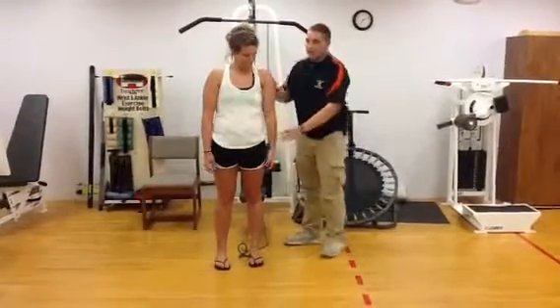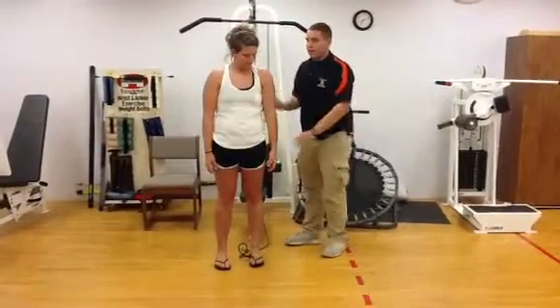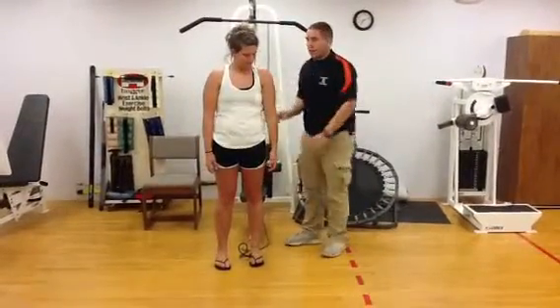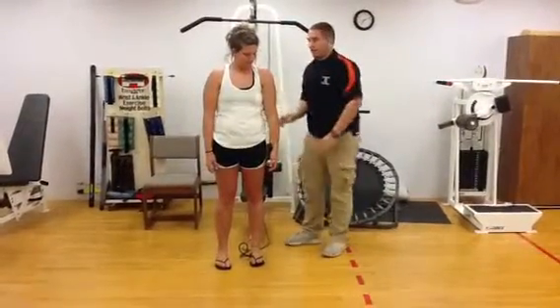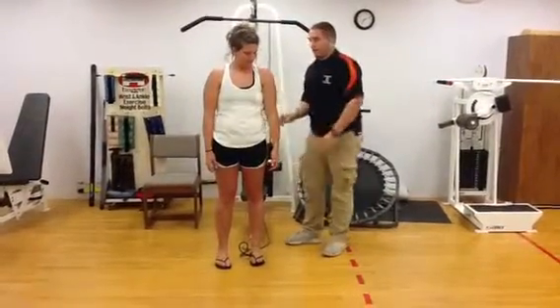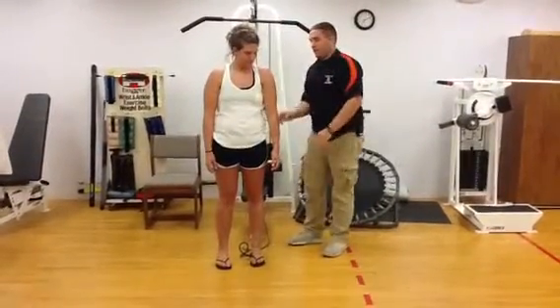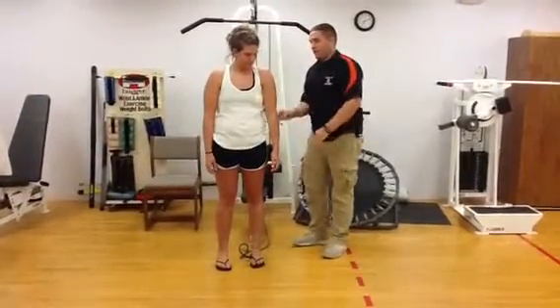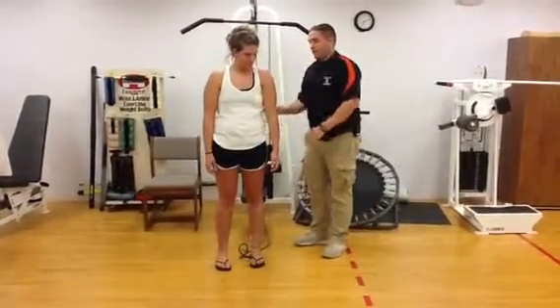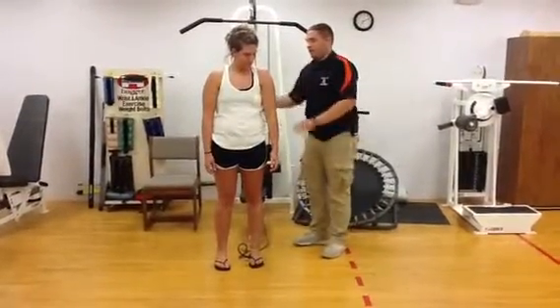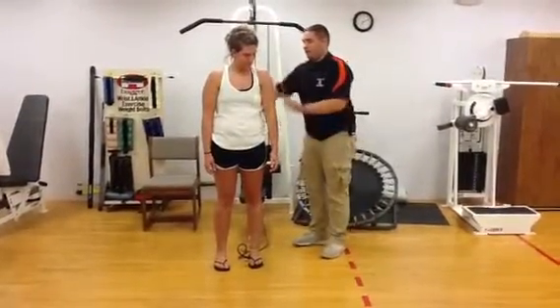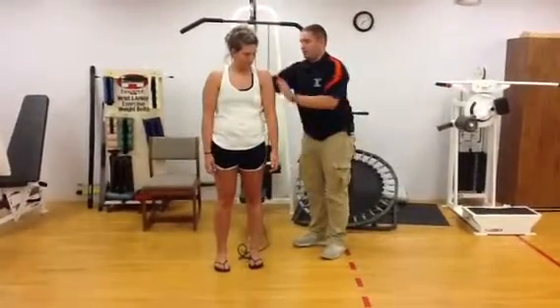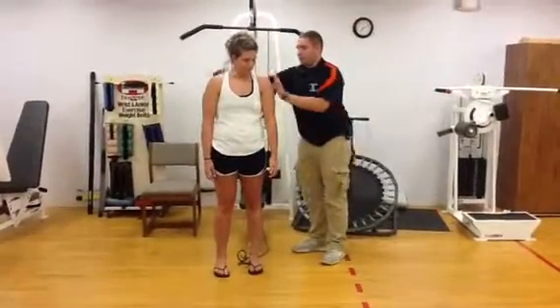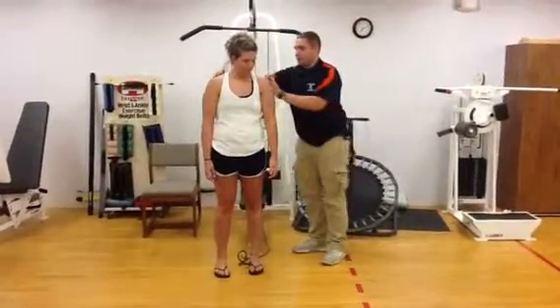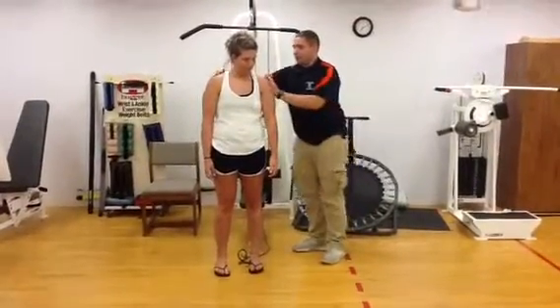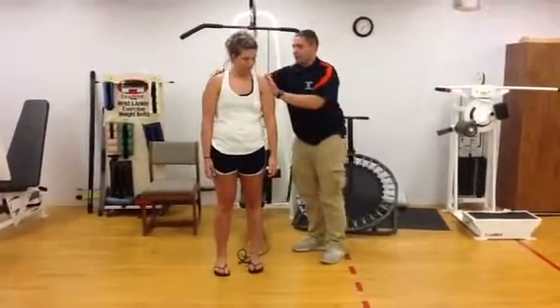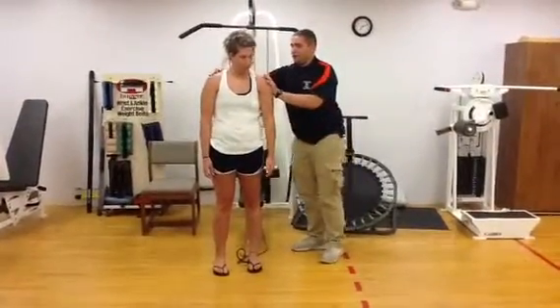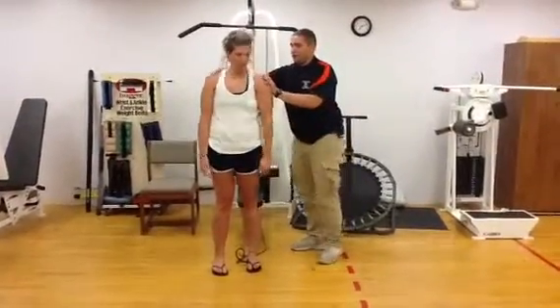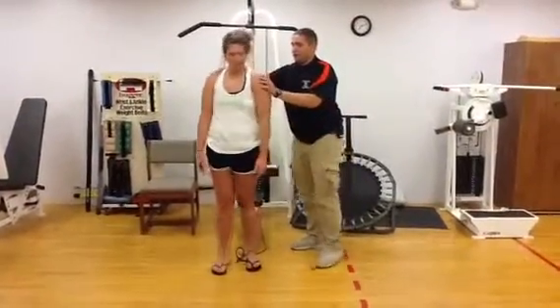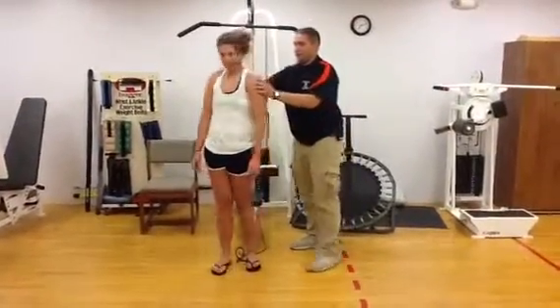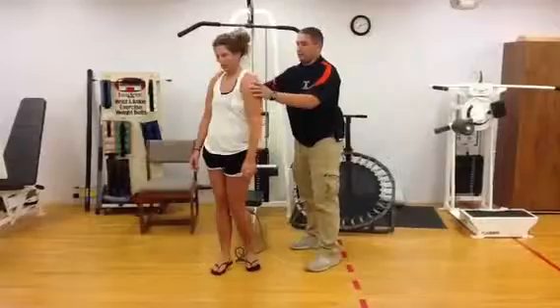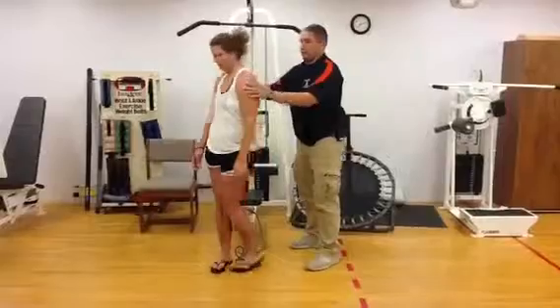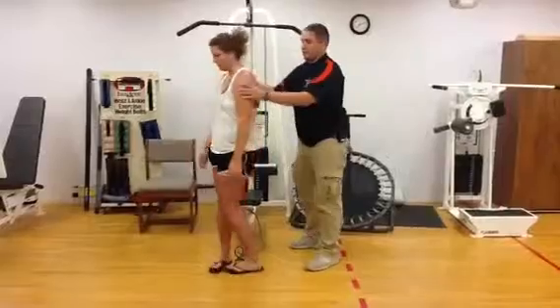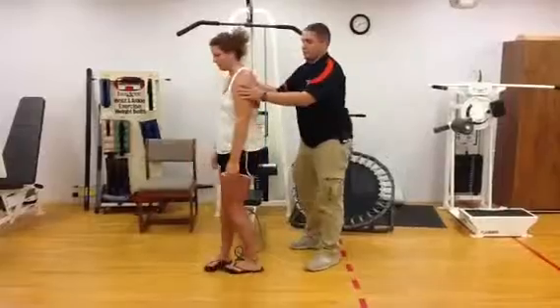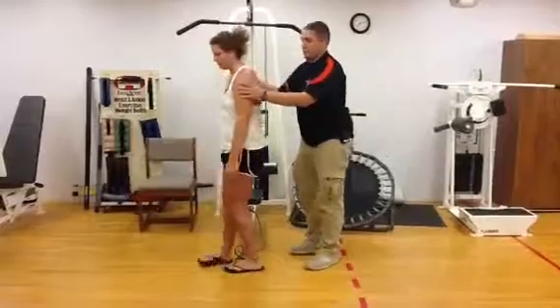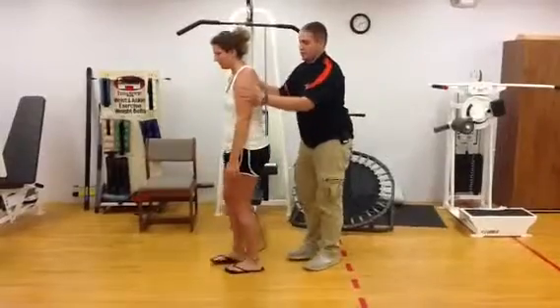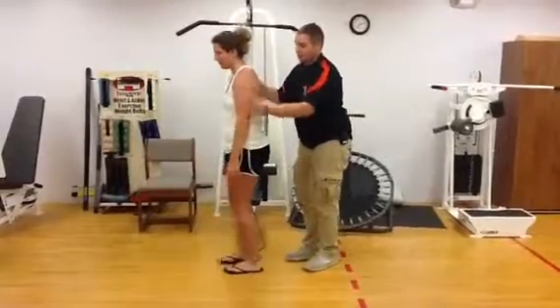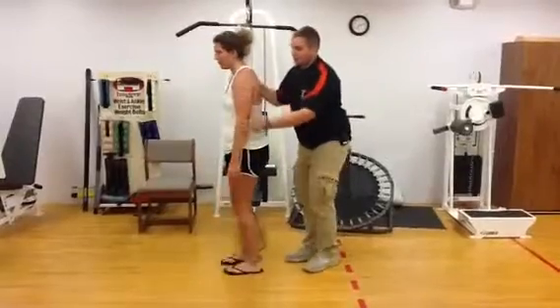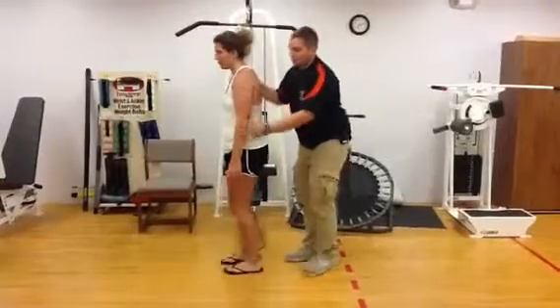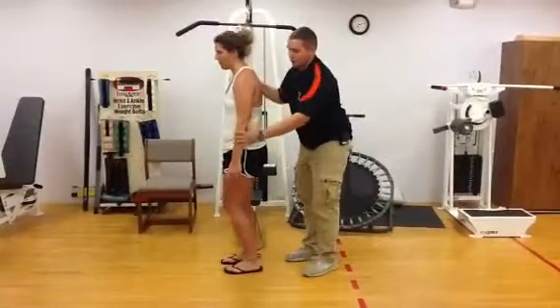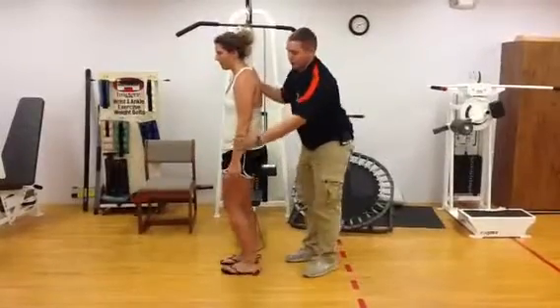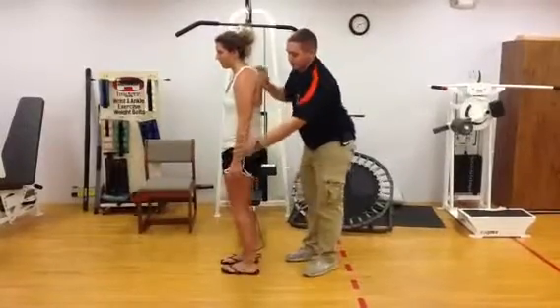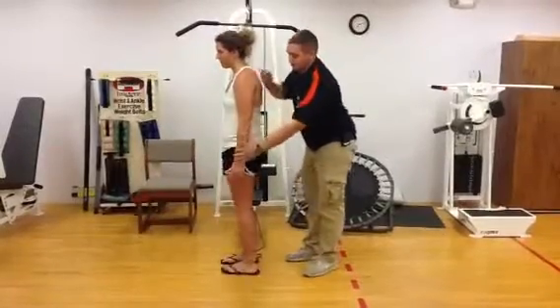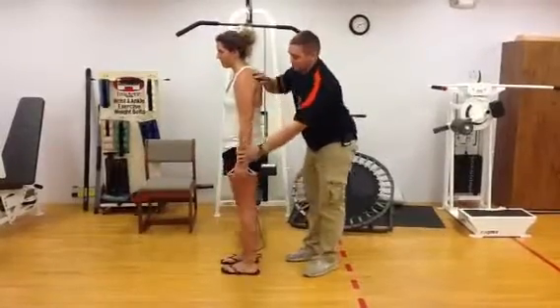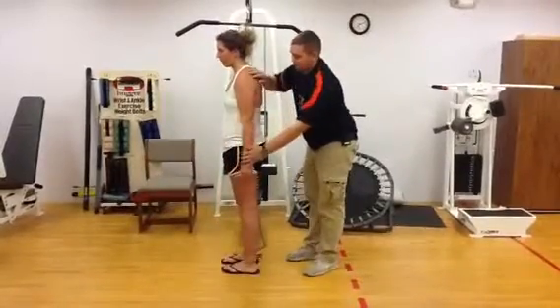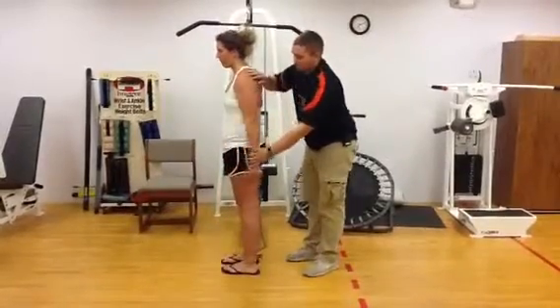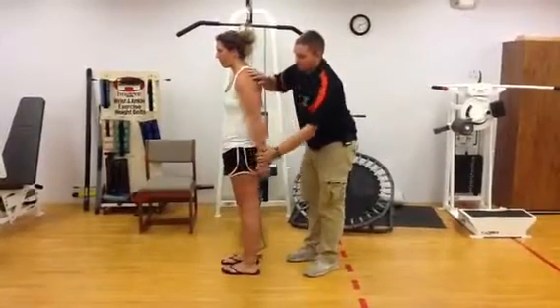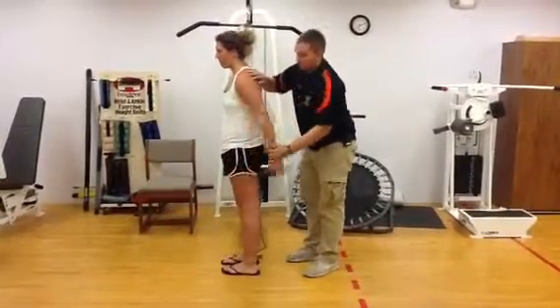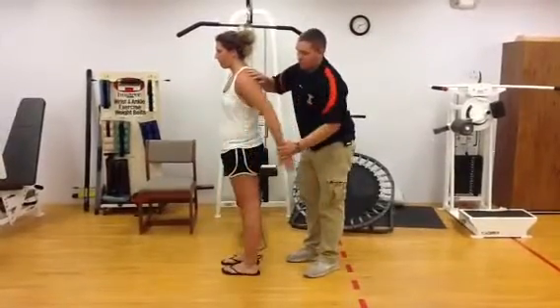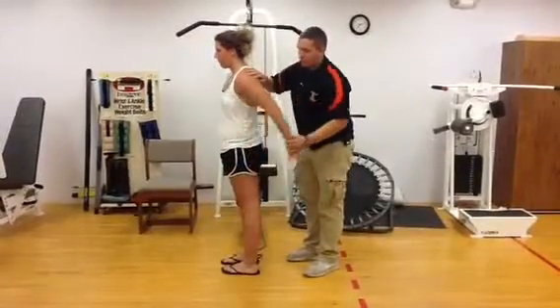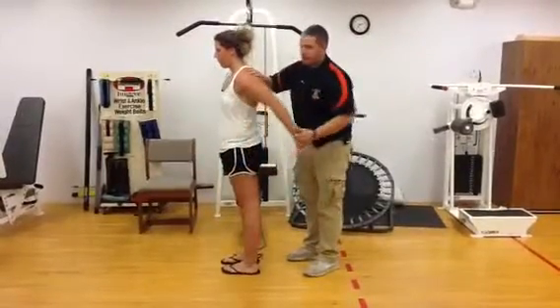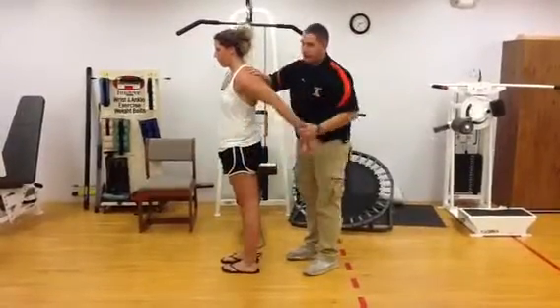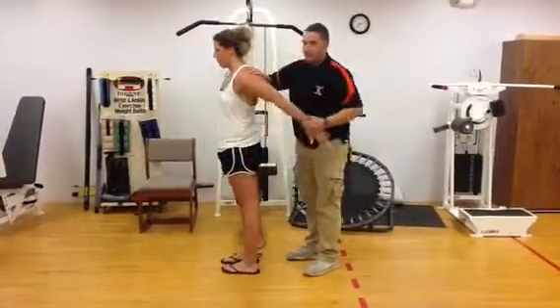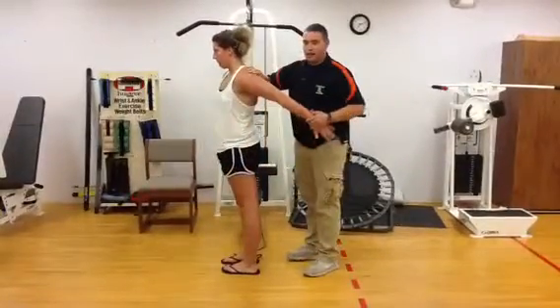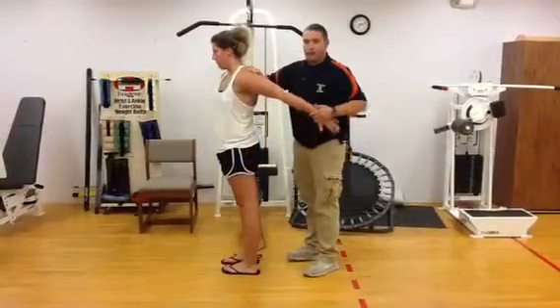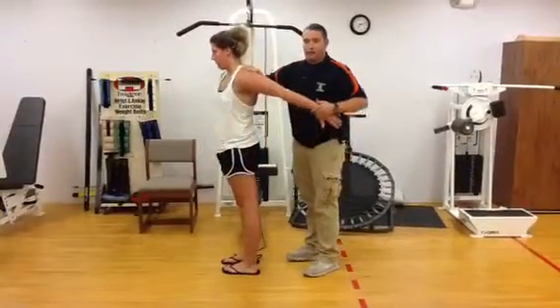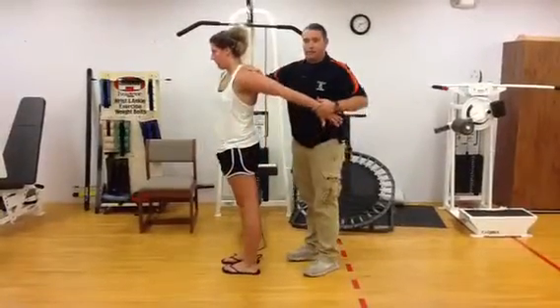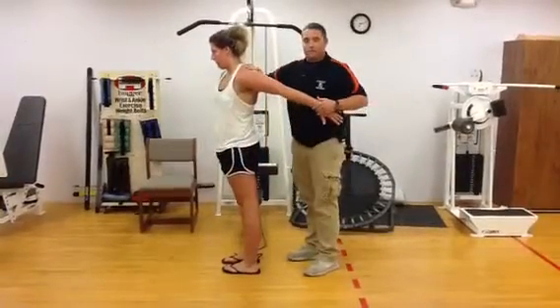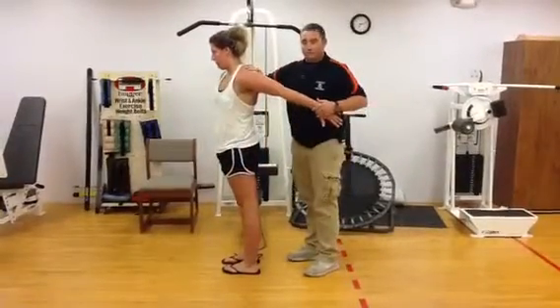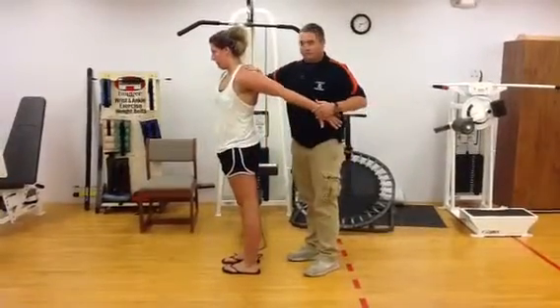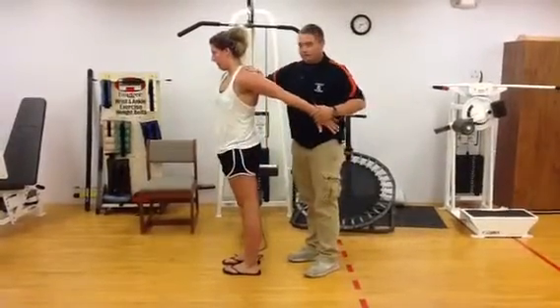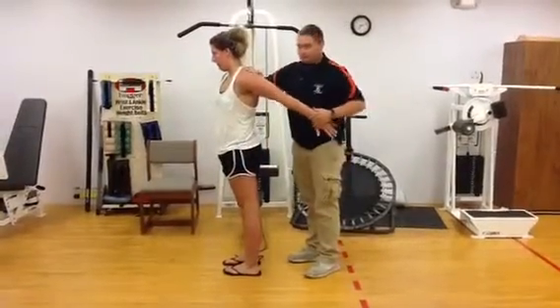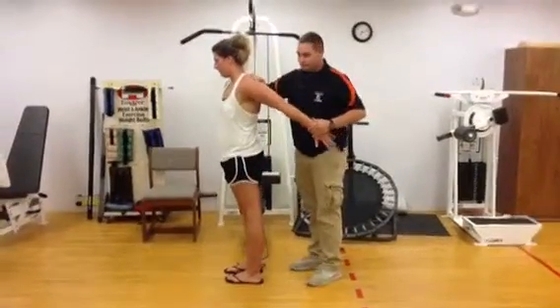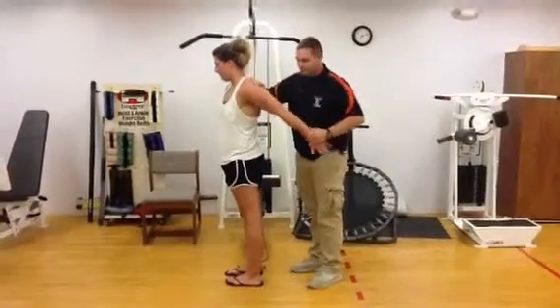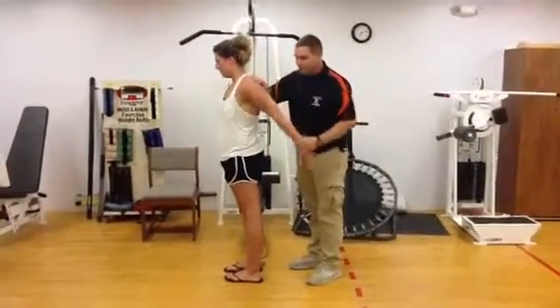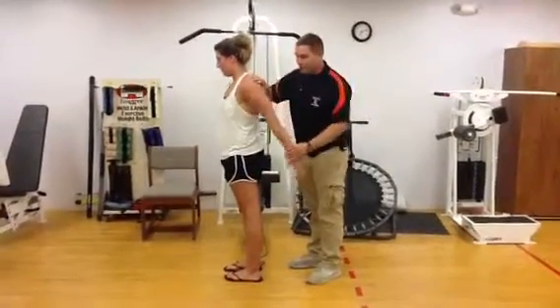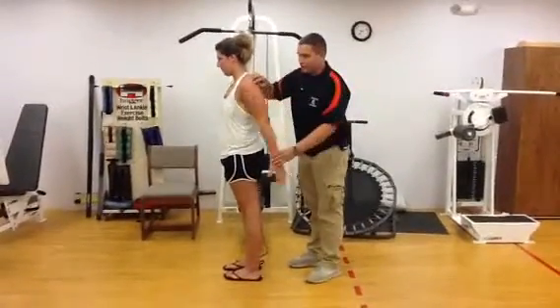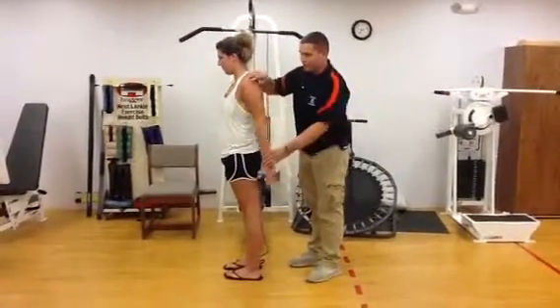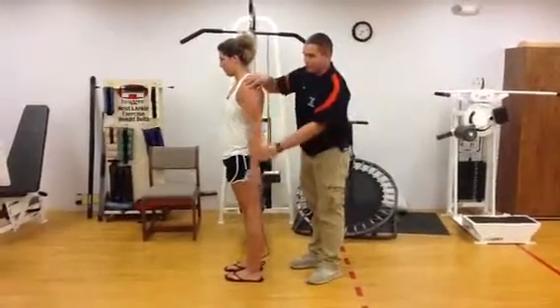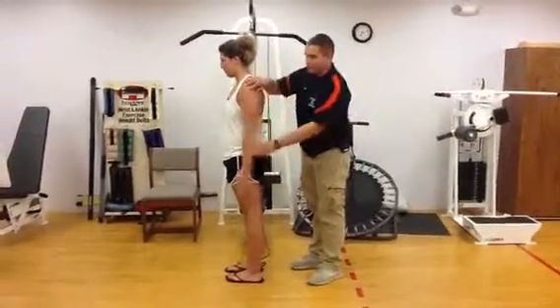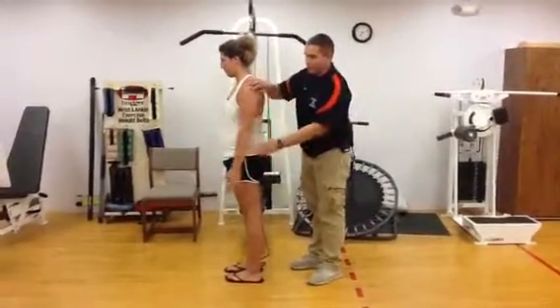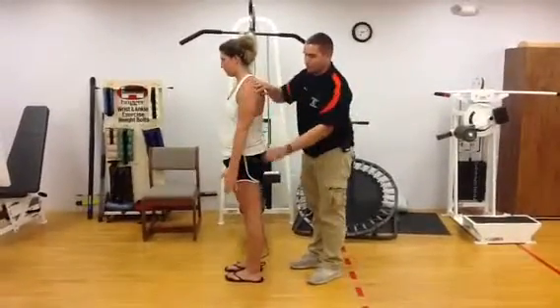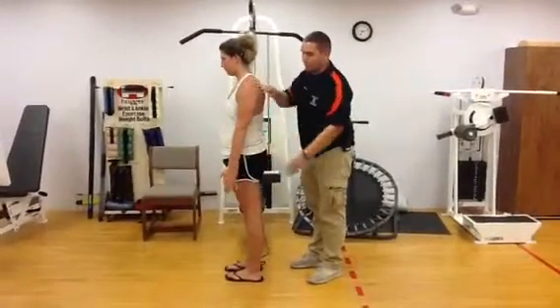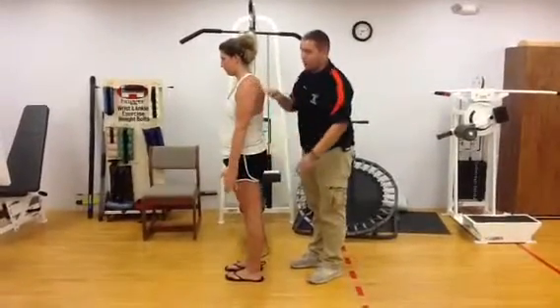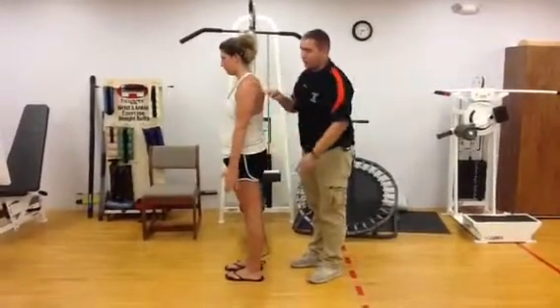And now extension. So you can turn like this — bring the arm back like that. That extends the shoulder joint.